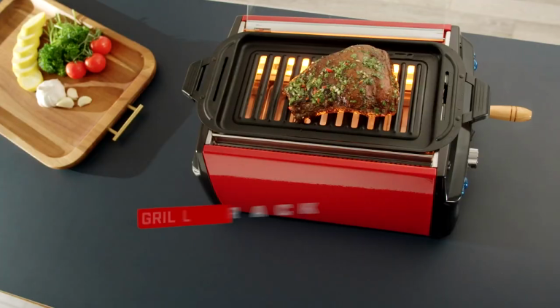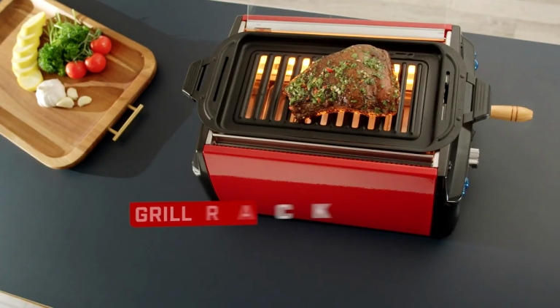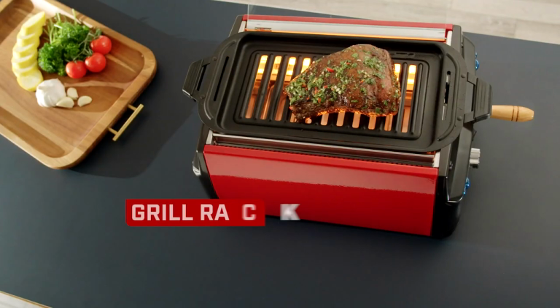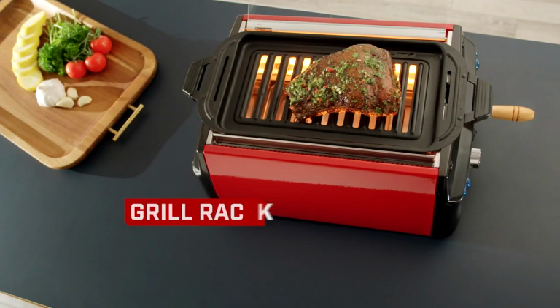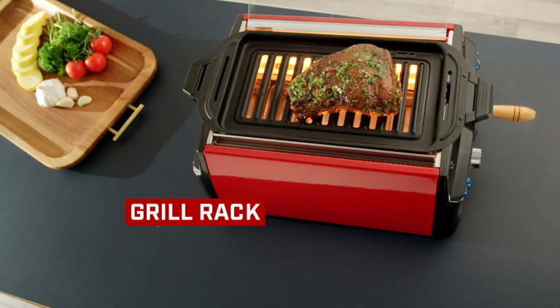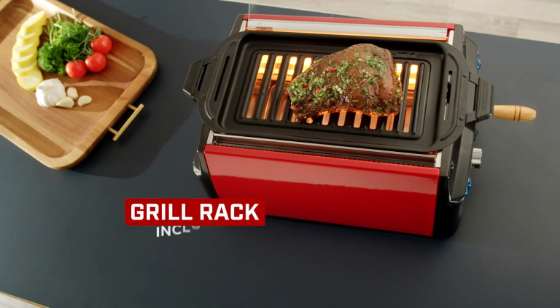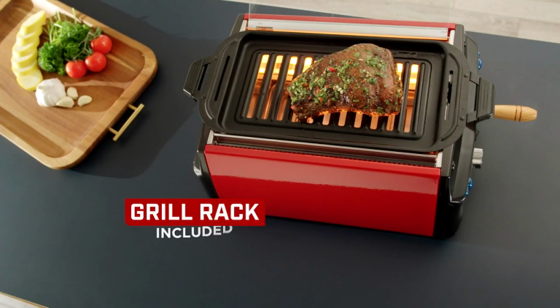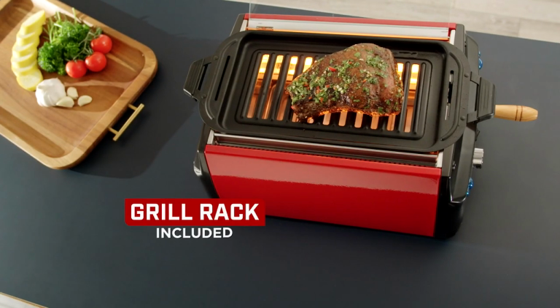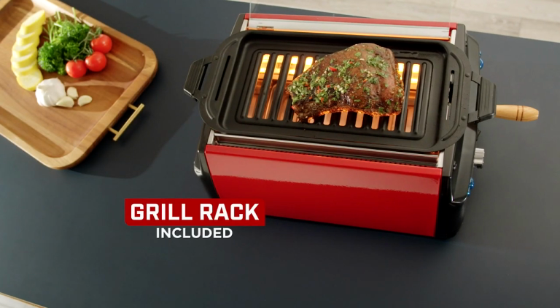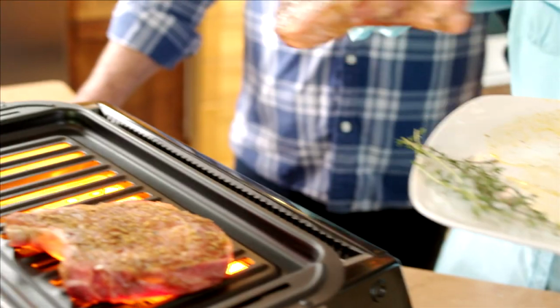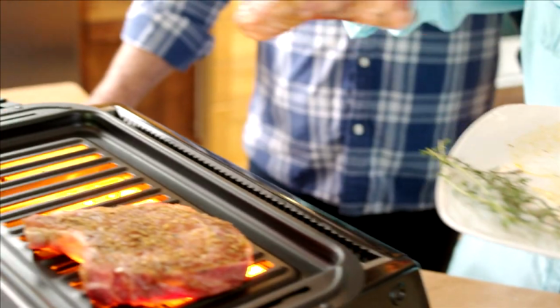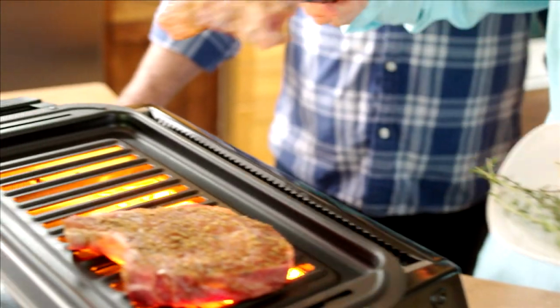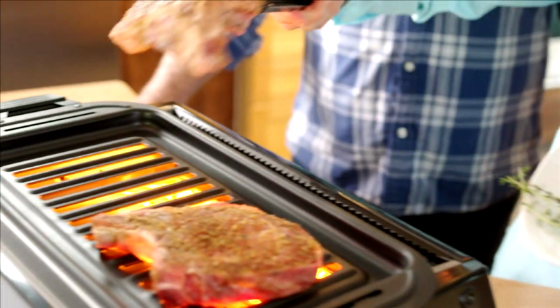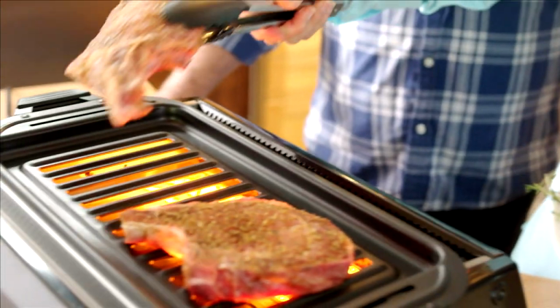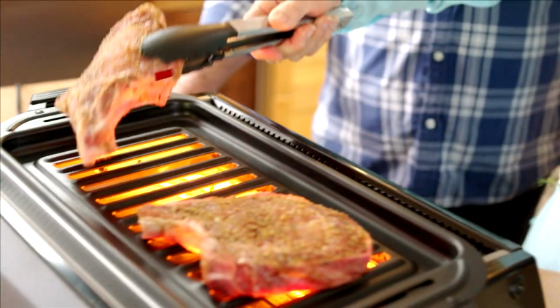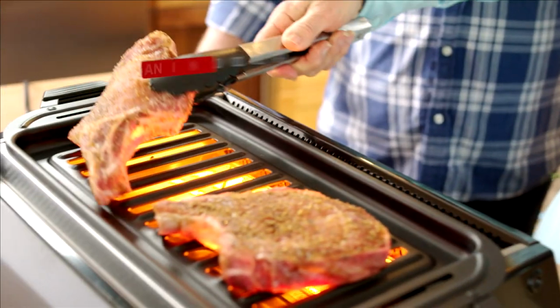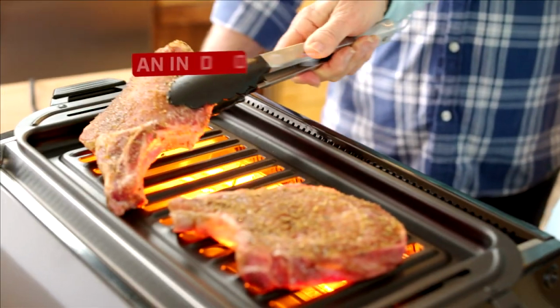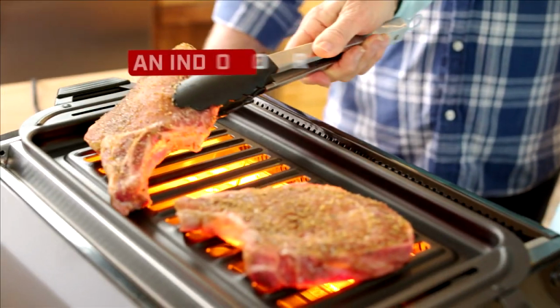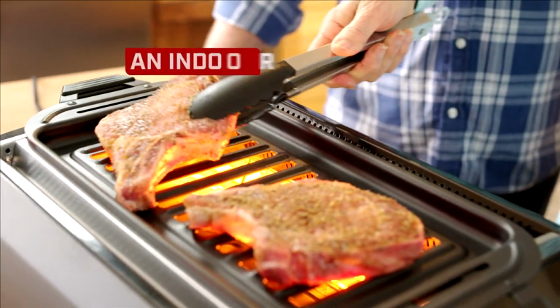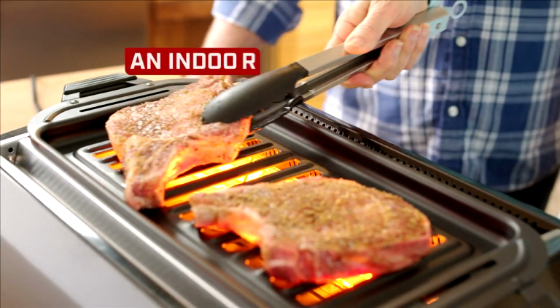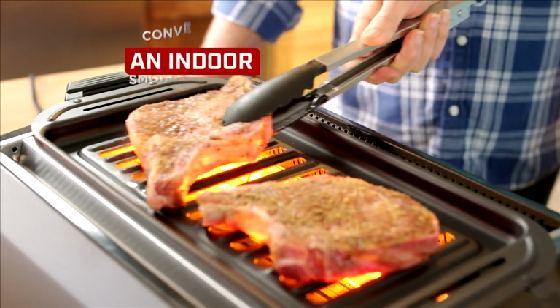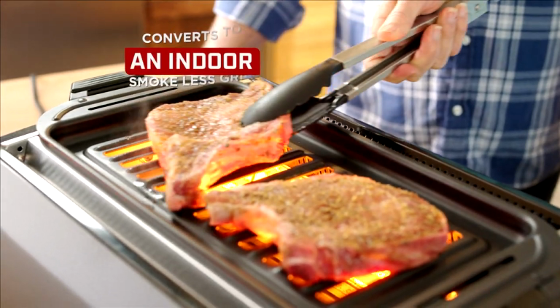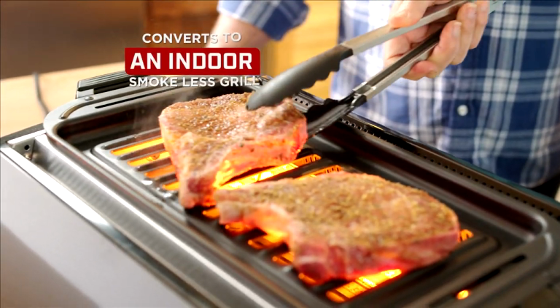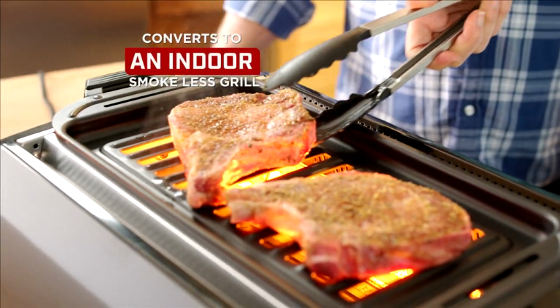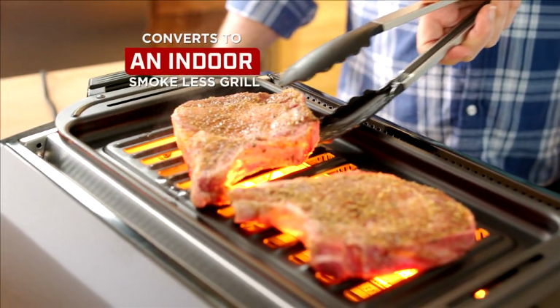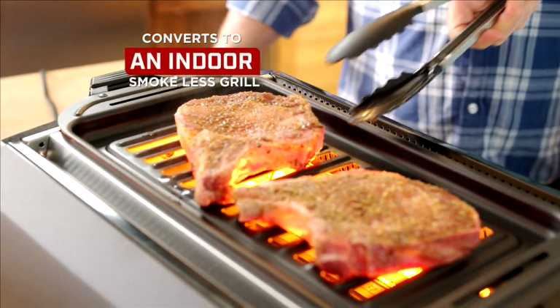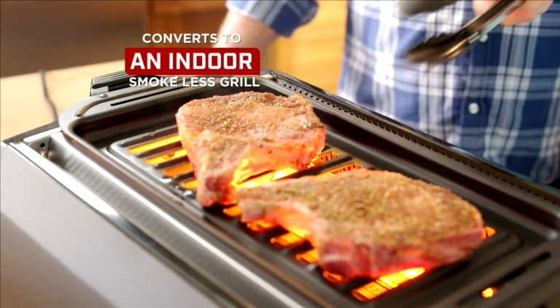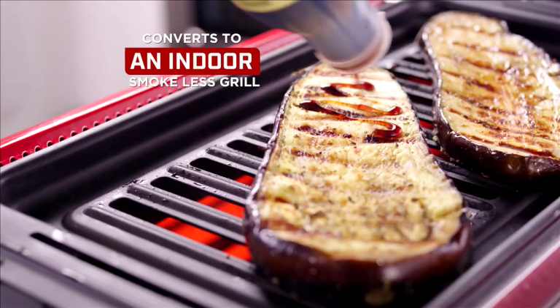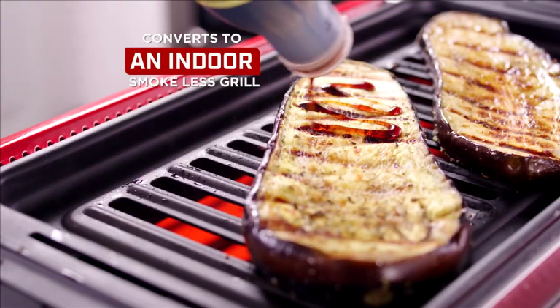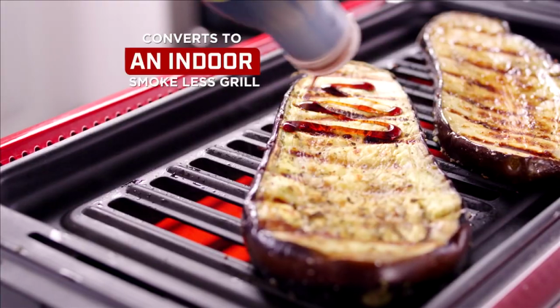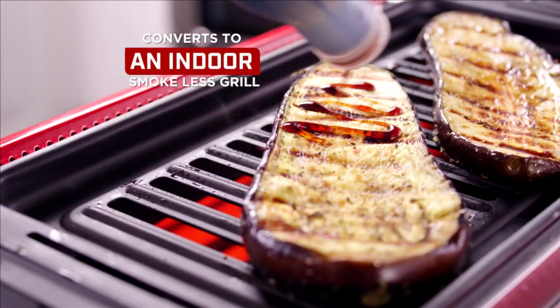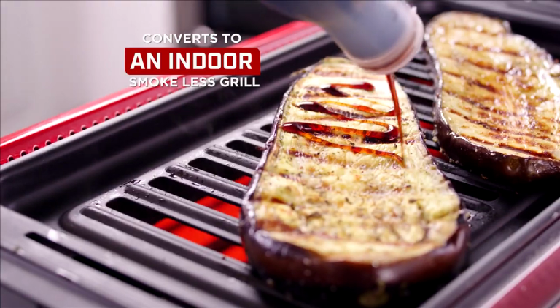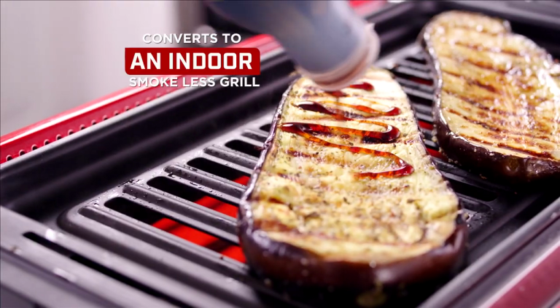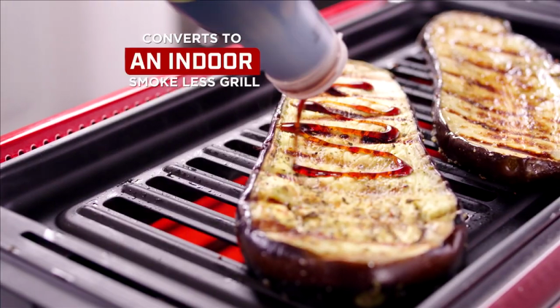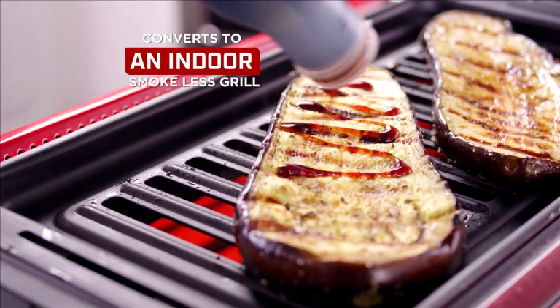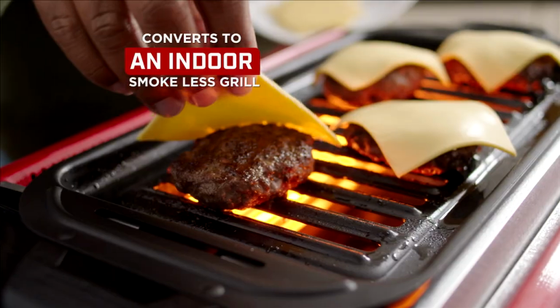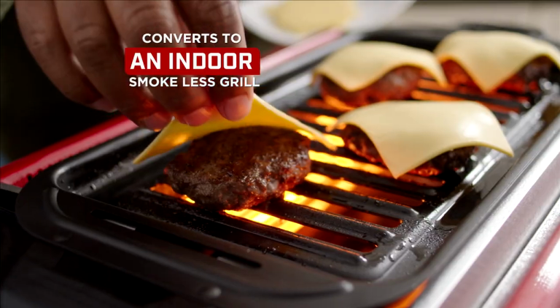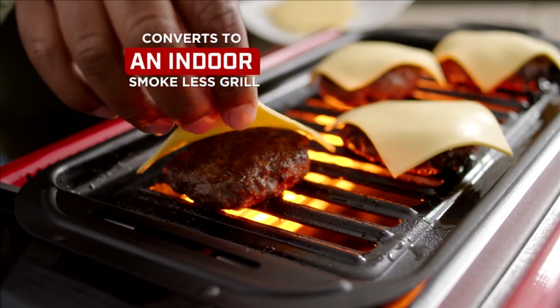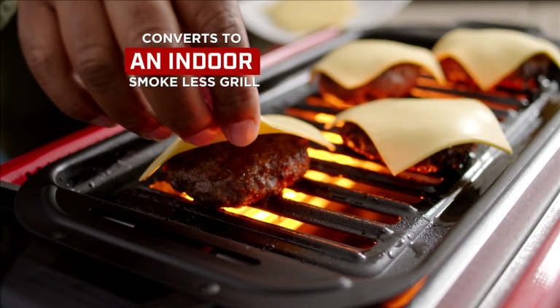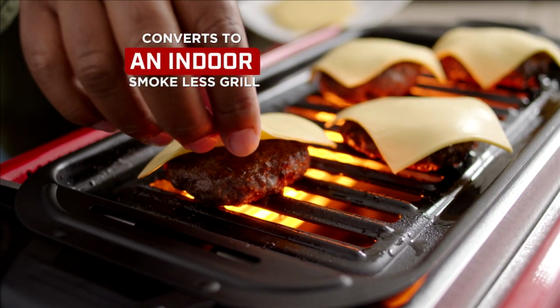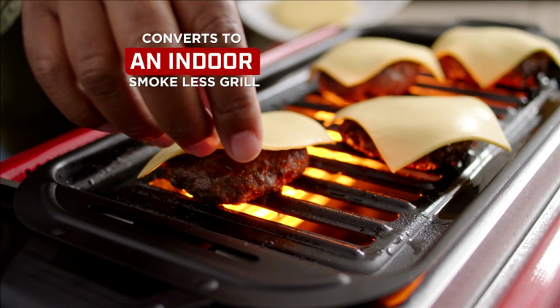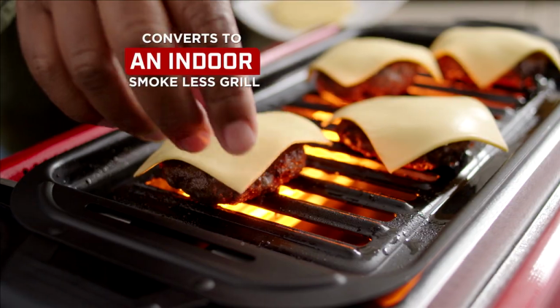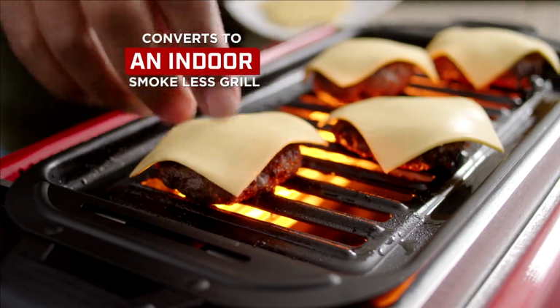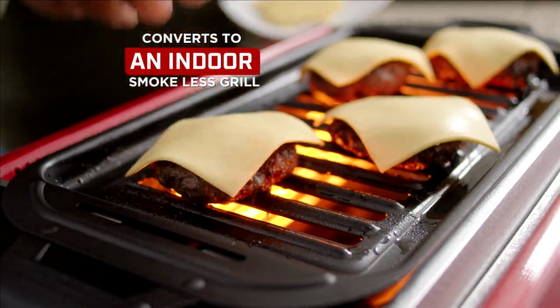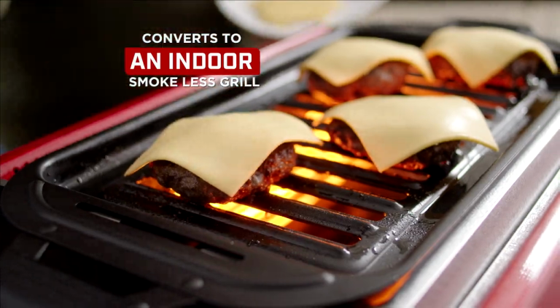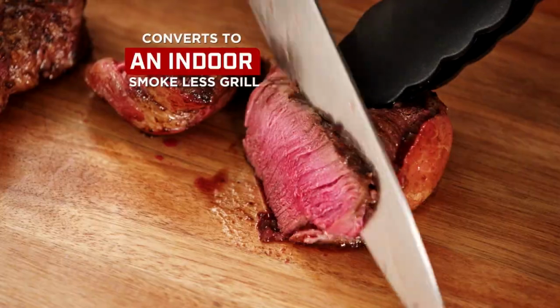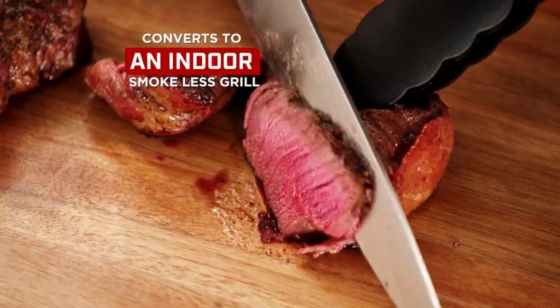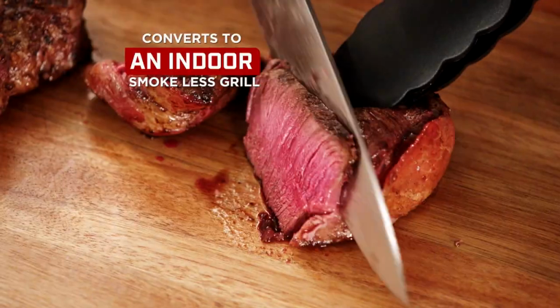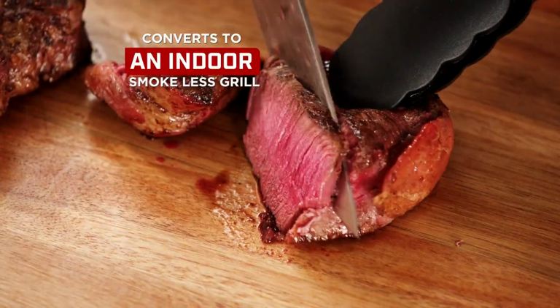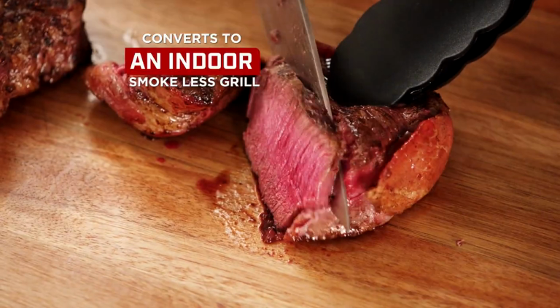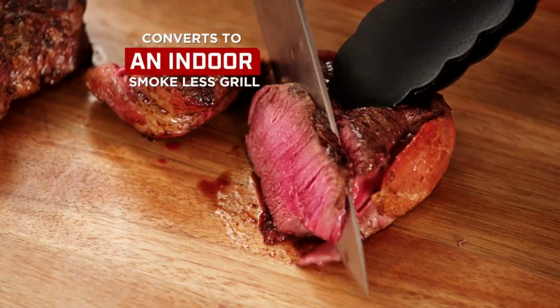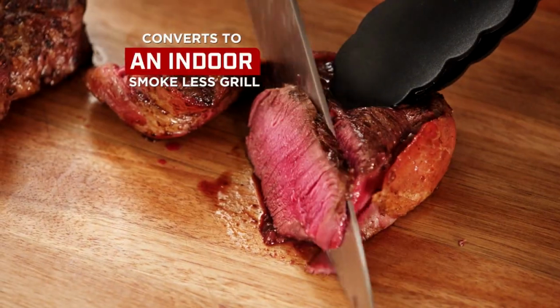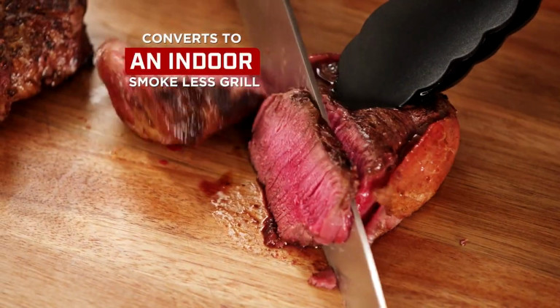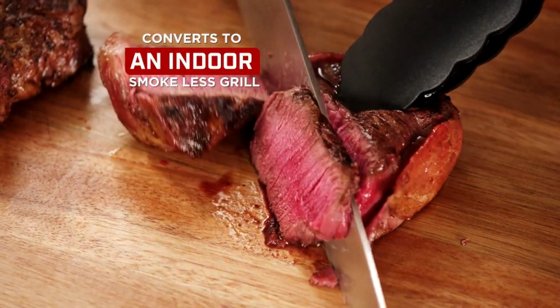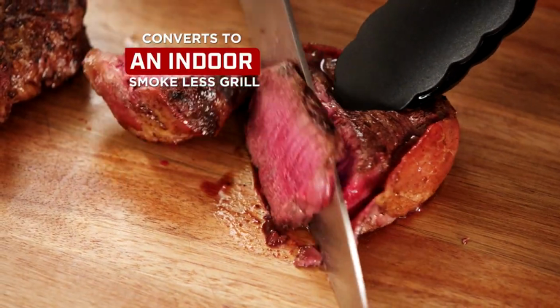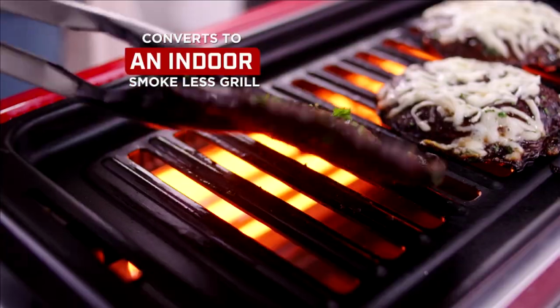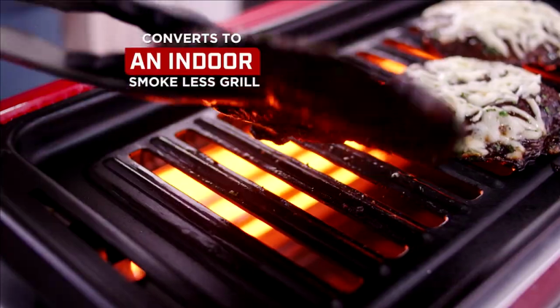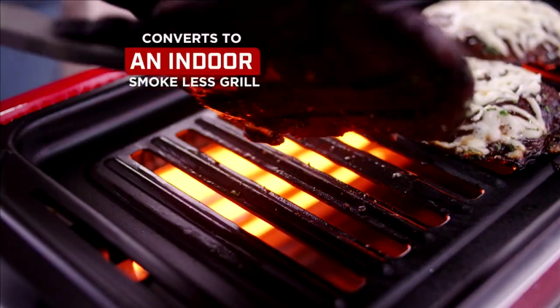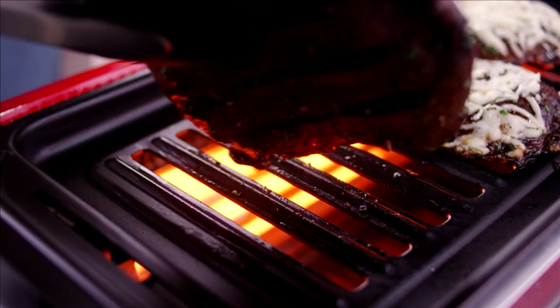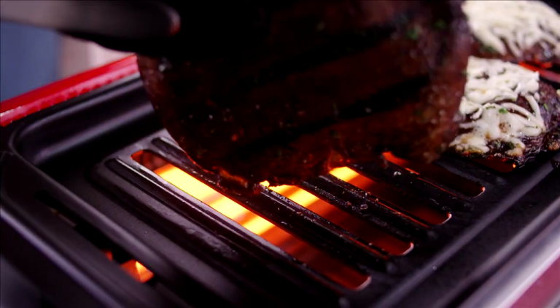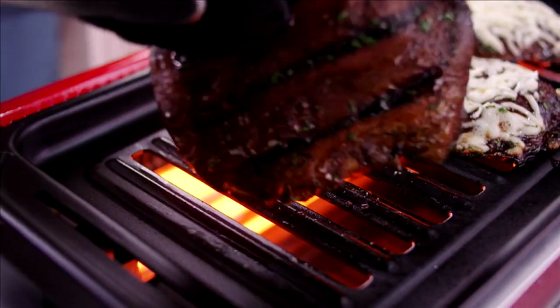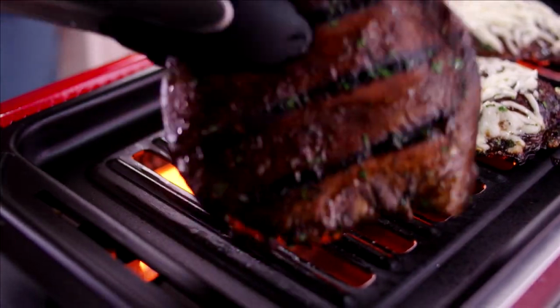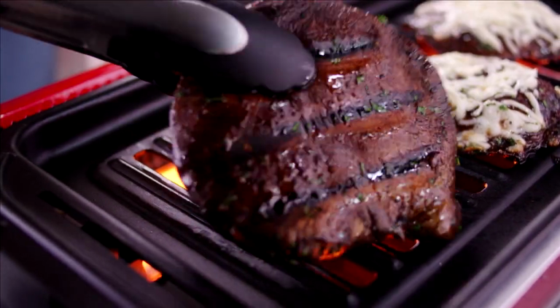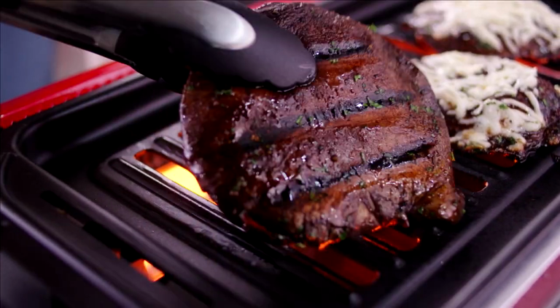Drop in the included grill rack and it instantly doubles as an indoor smokeless grill — from juicy burgers to tender steaks to delicious grilled veggies.